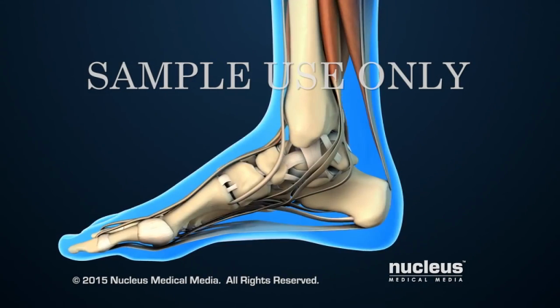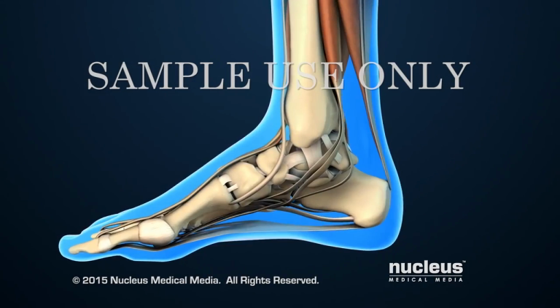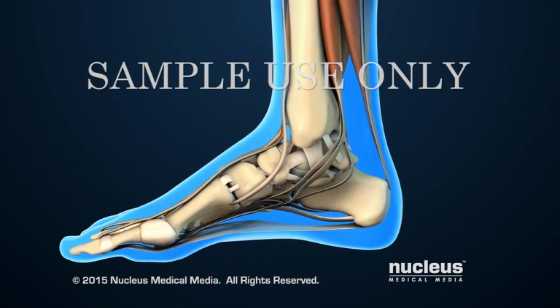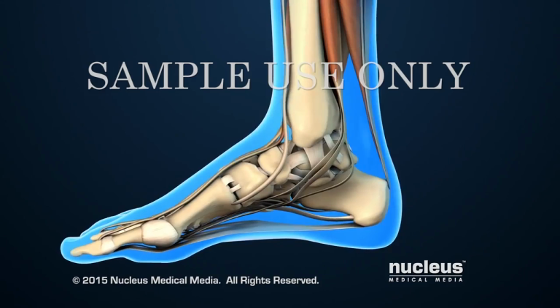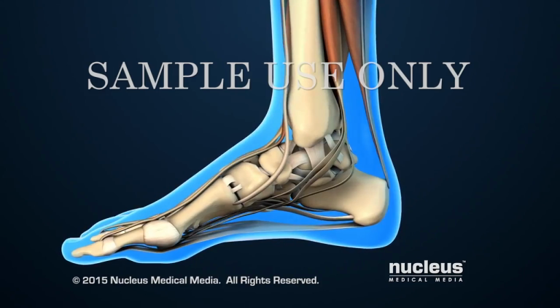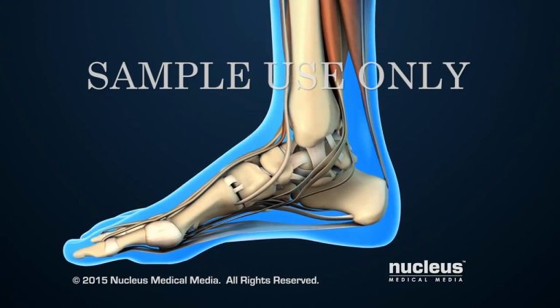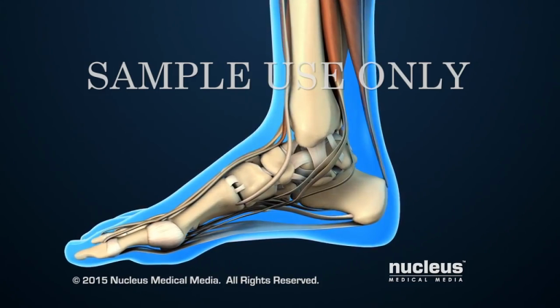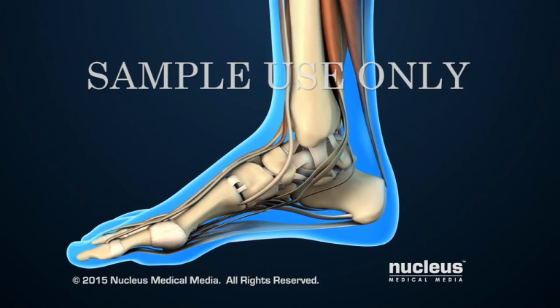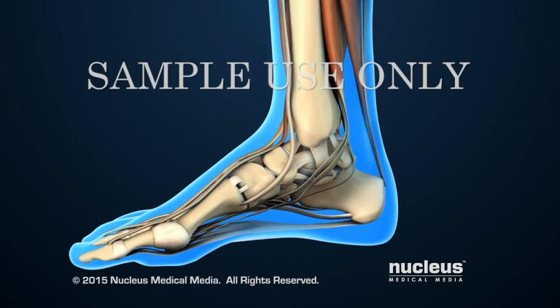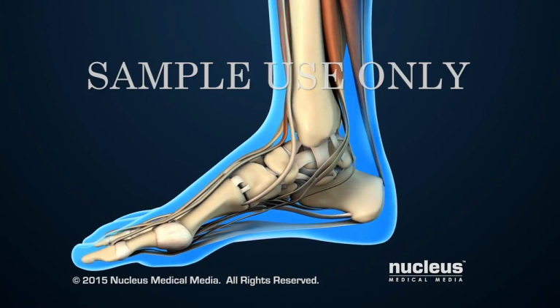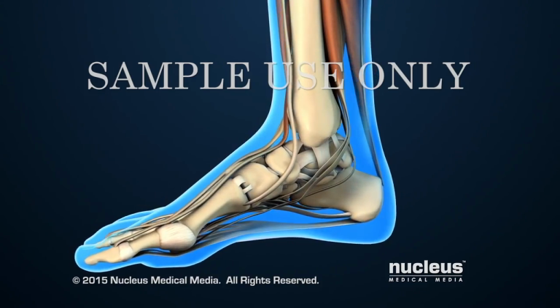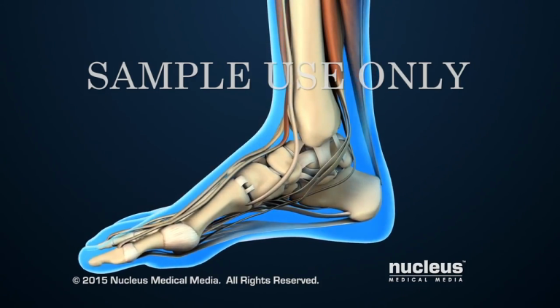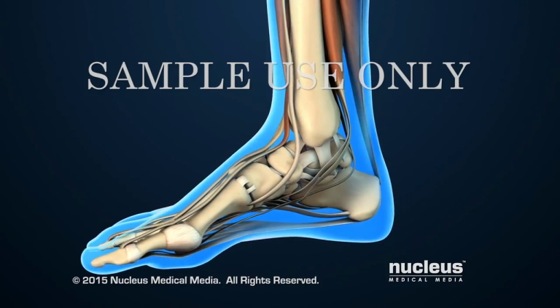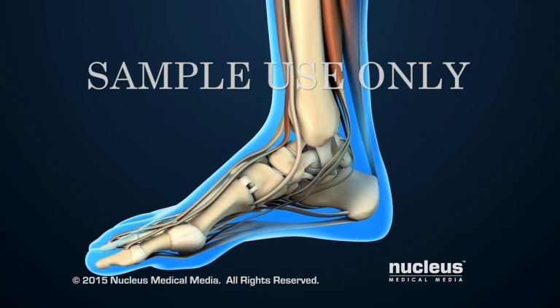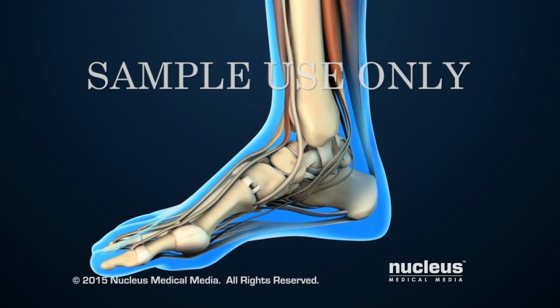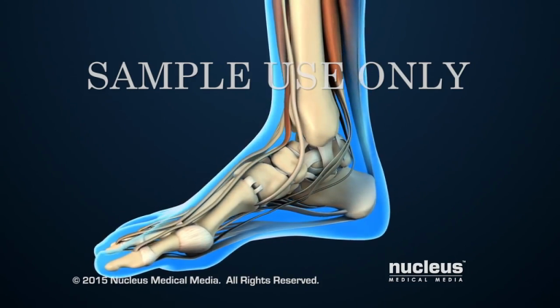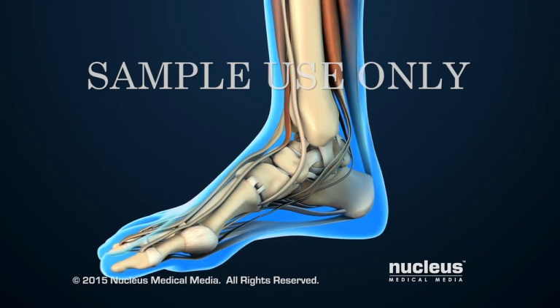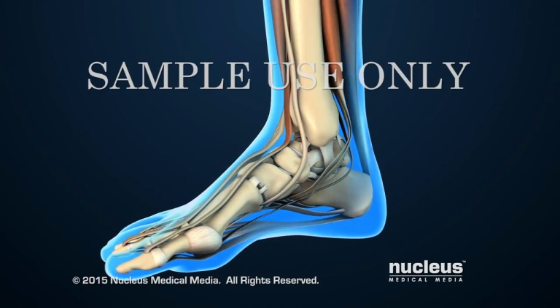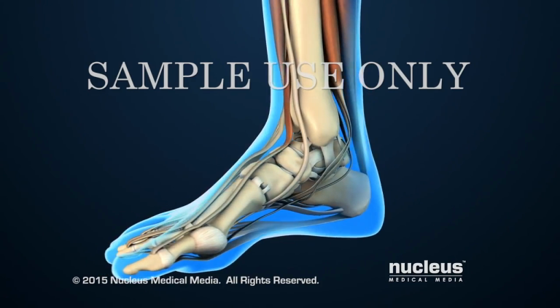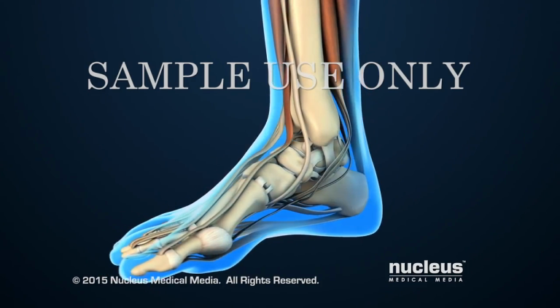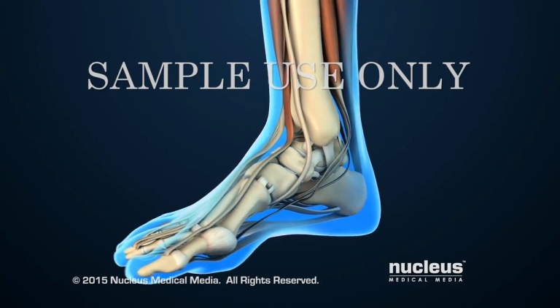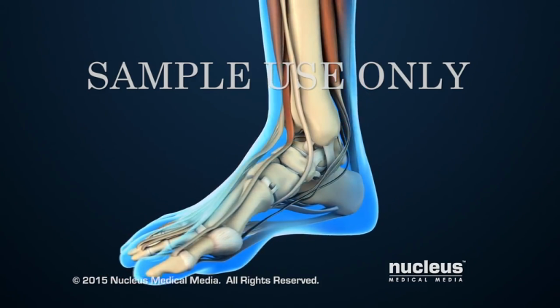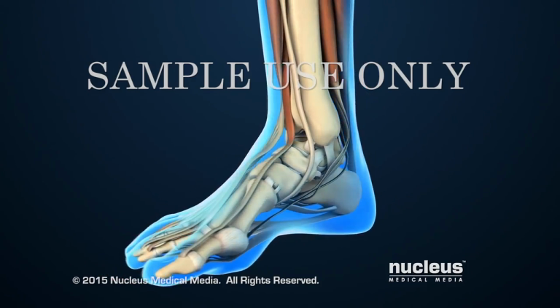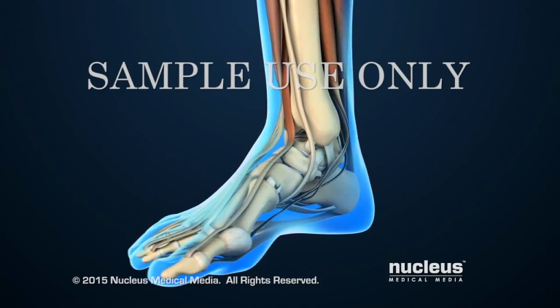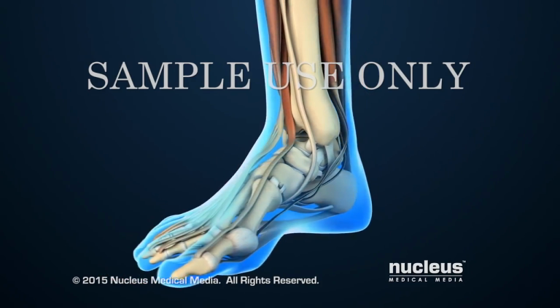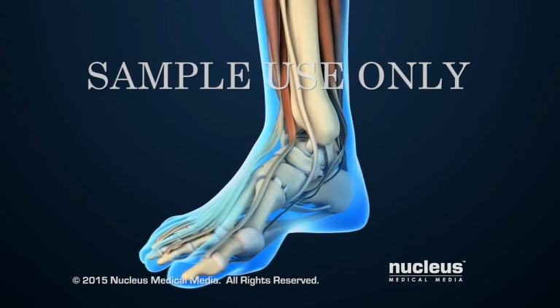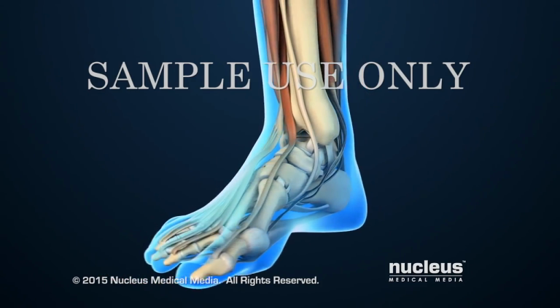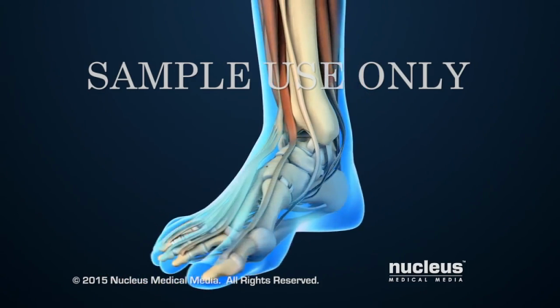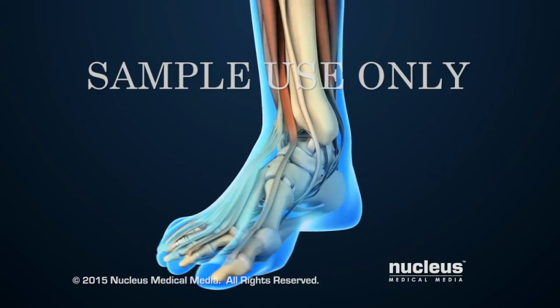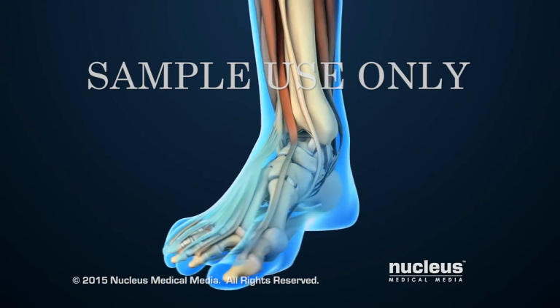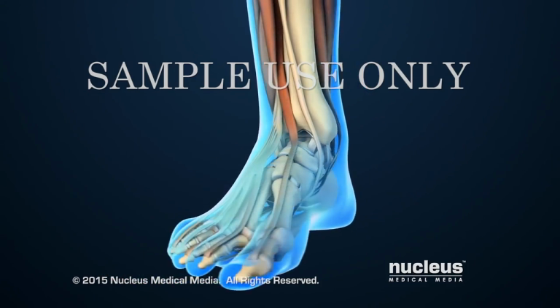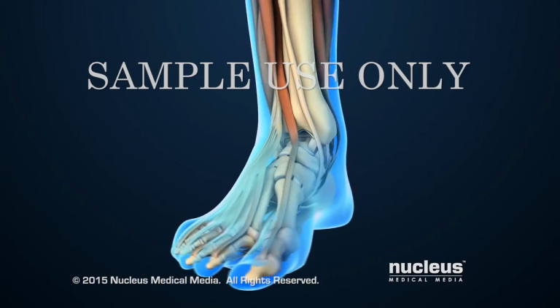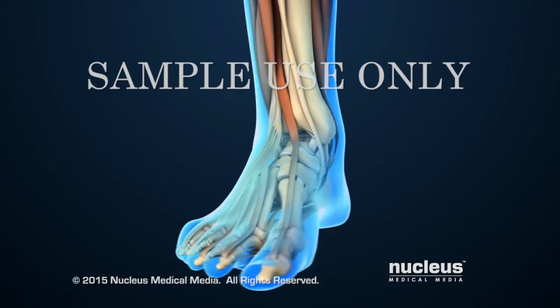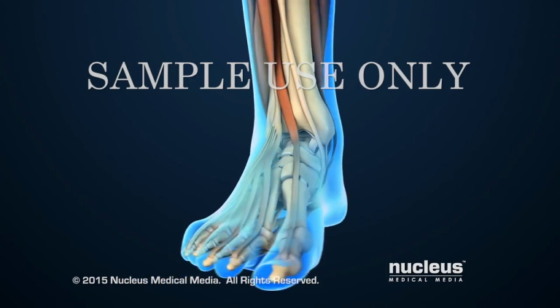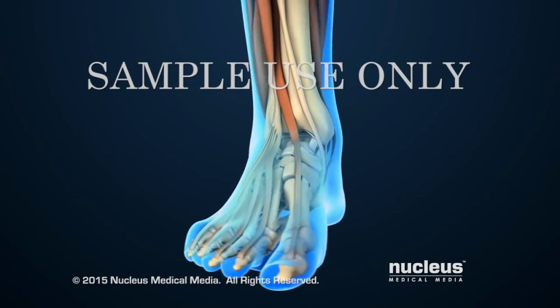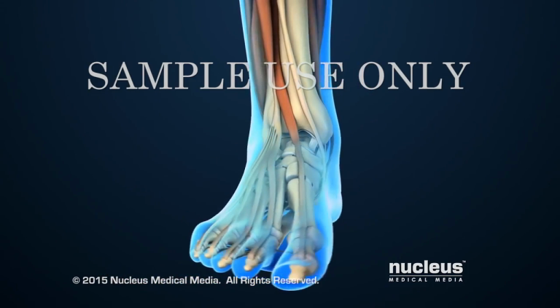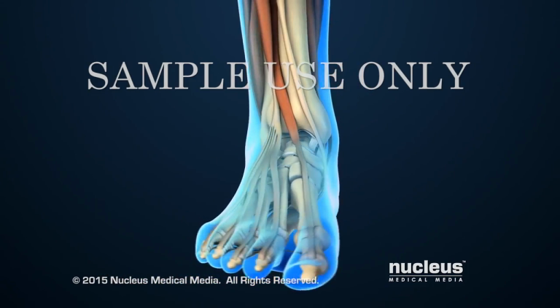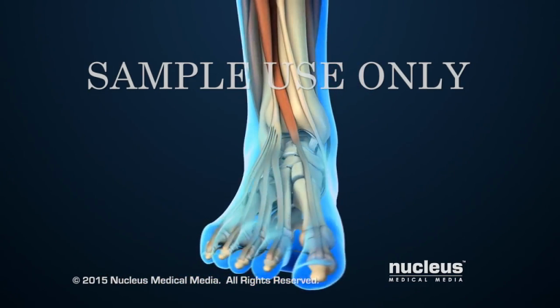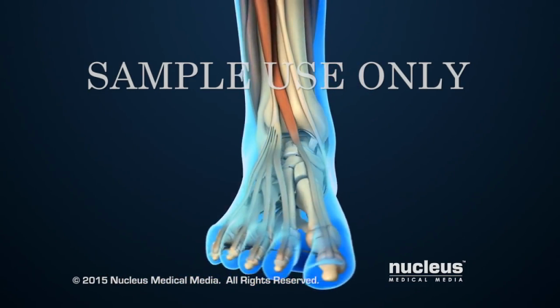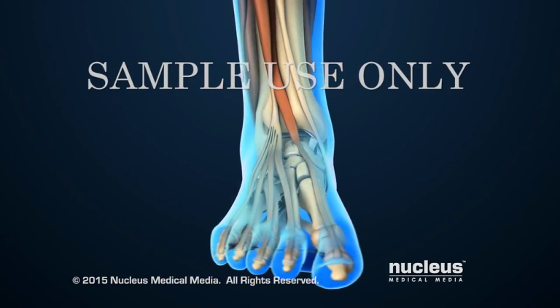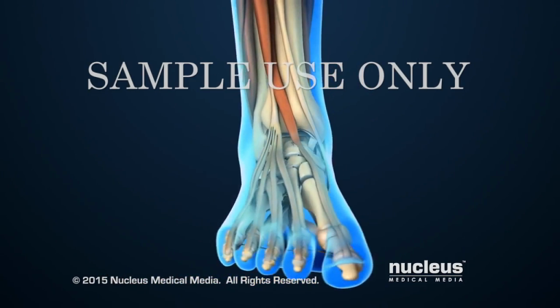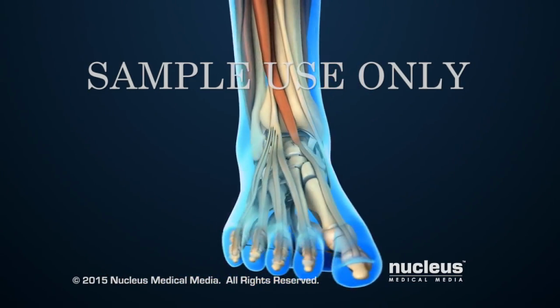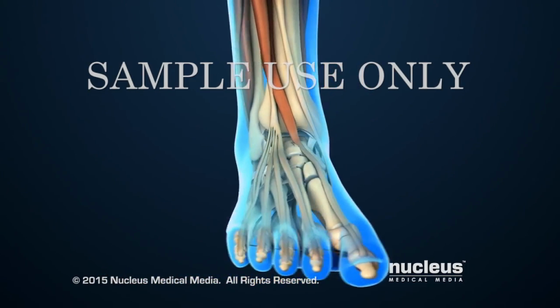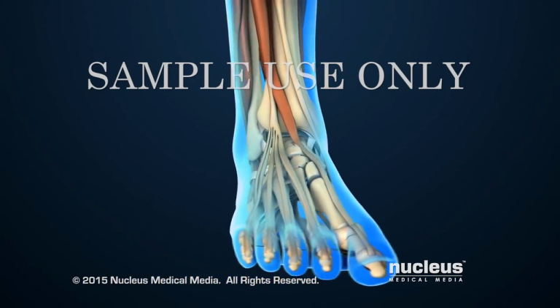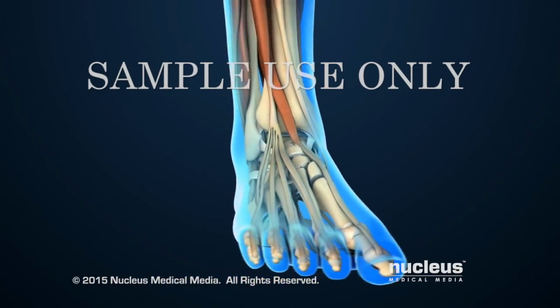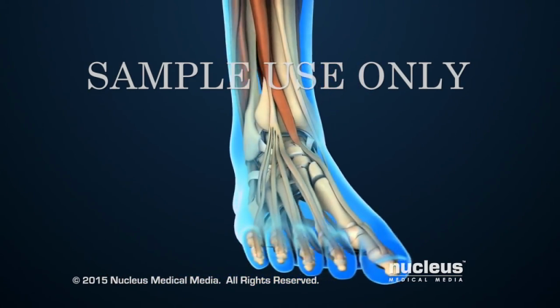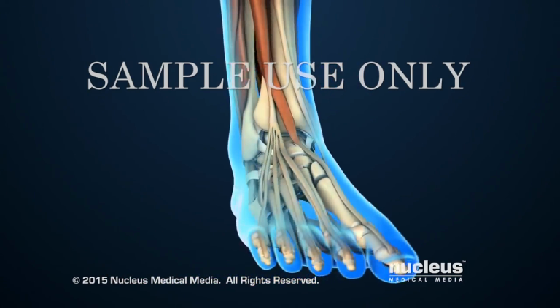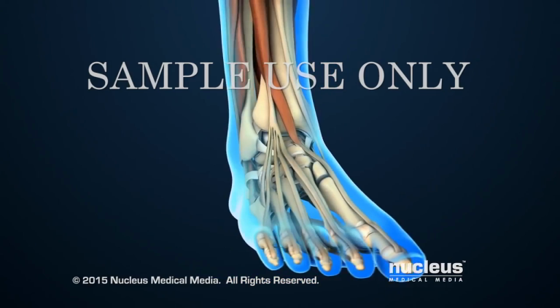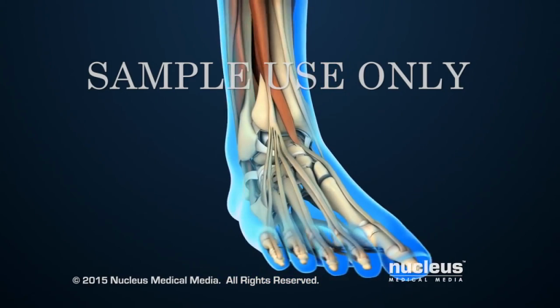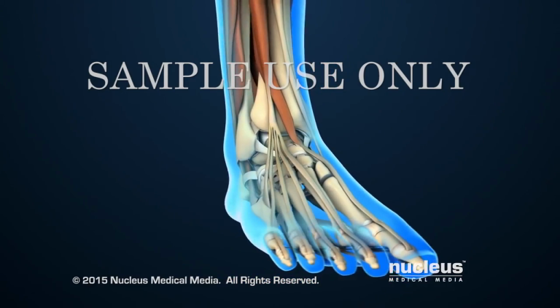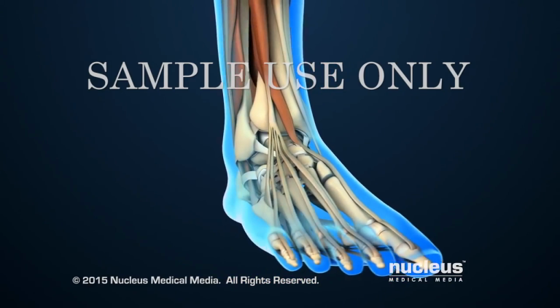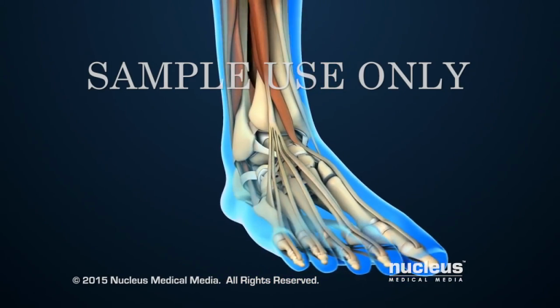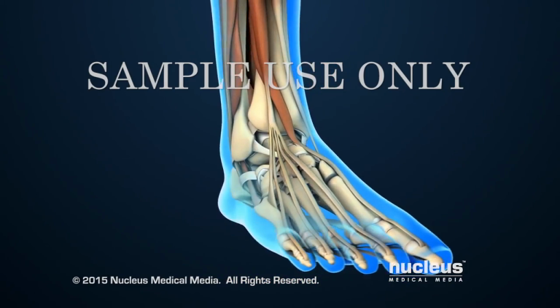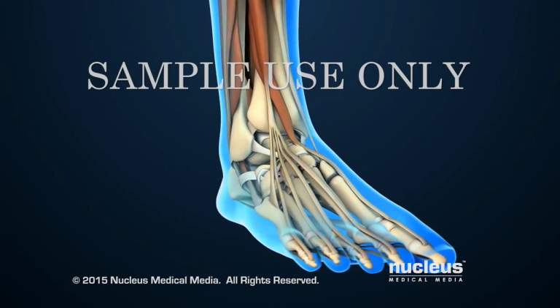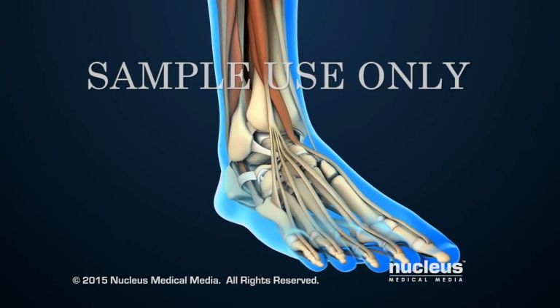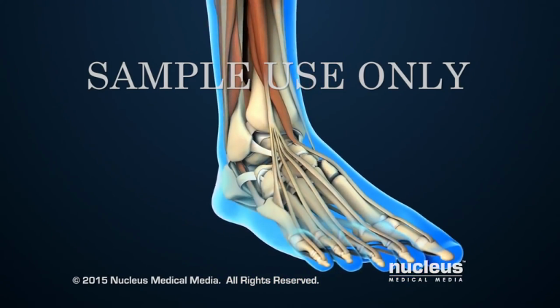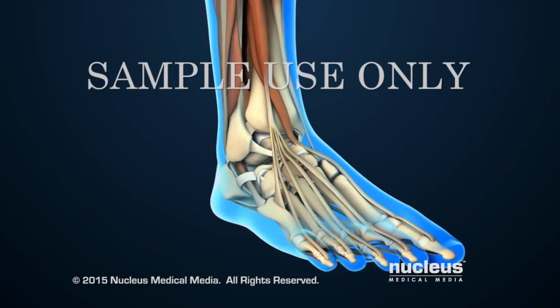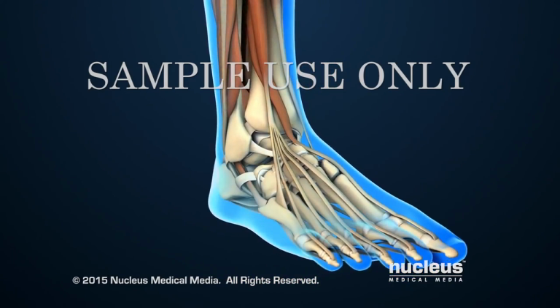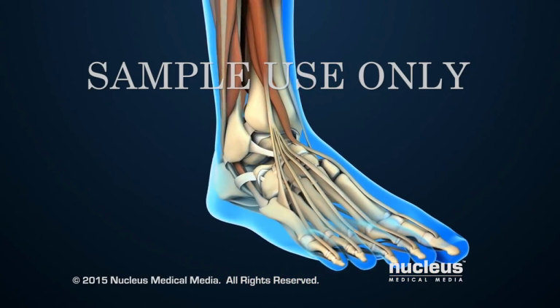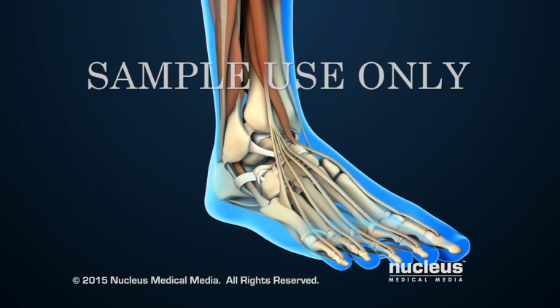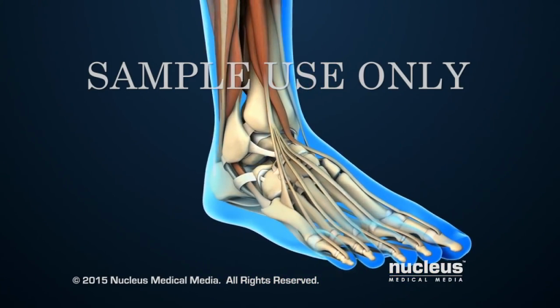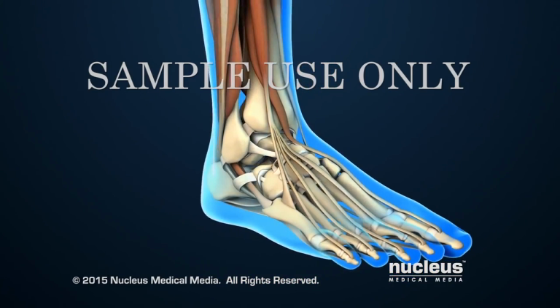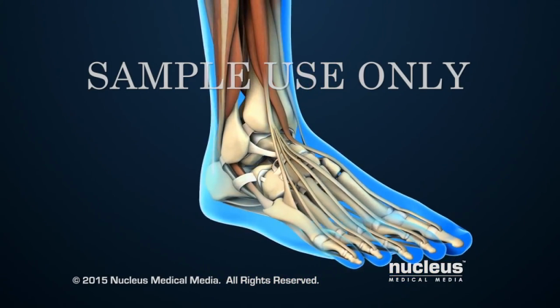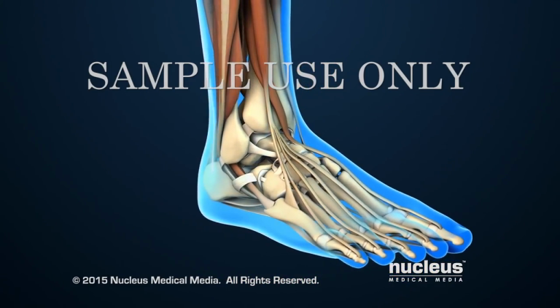Lateral Transfibular Ankle Fusion is an open surgical procedure that fuses or joins the ankle bones together.